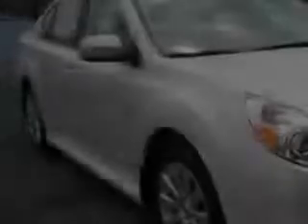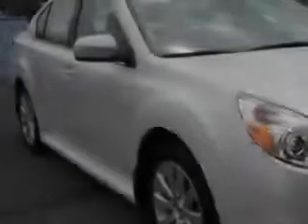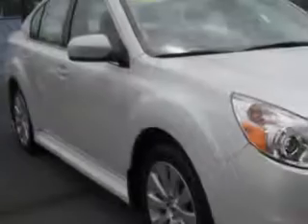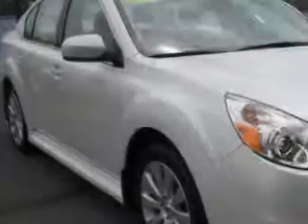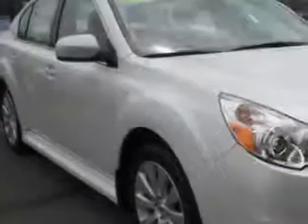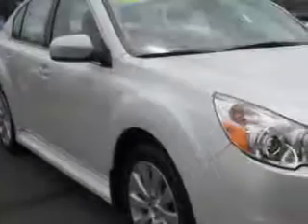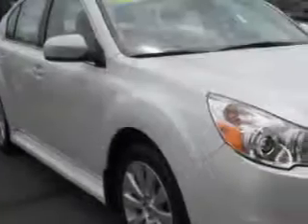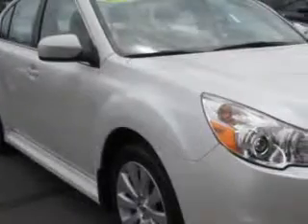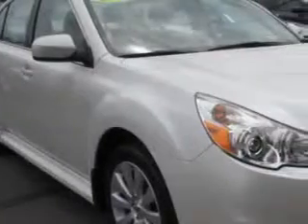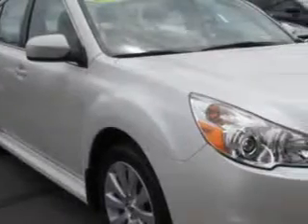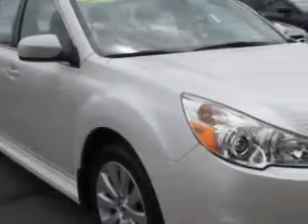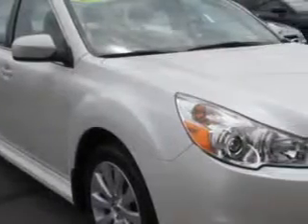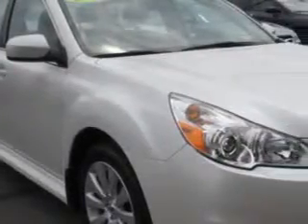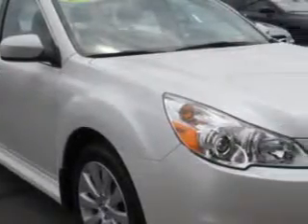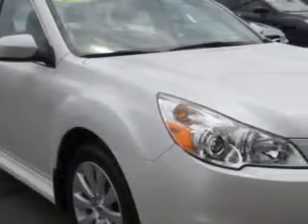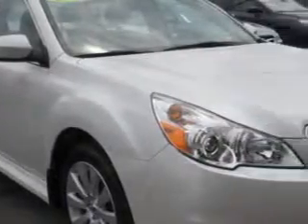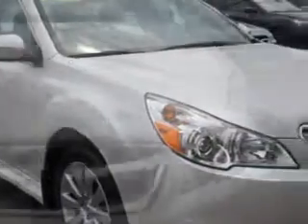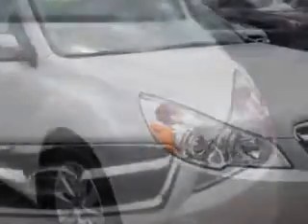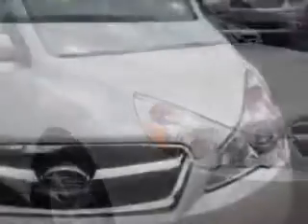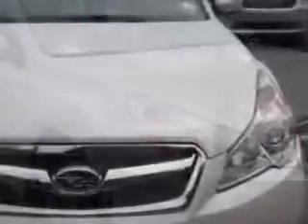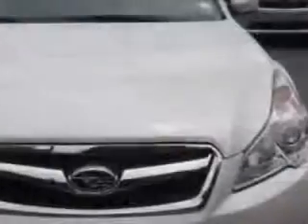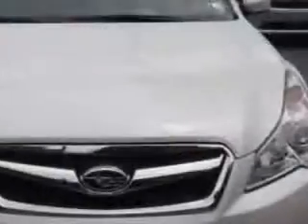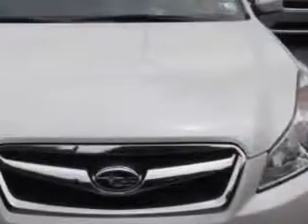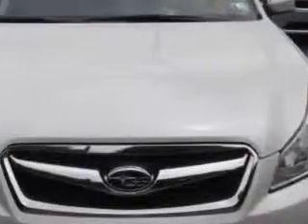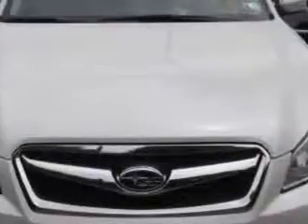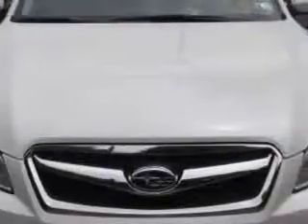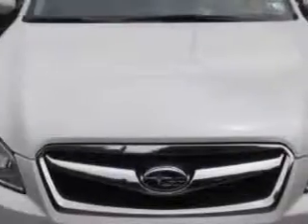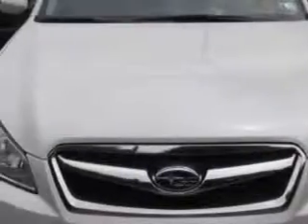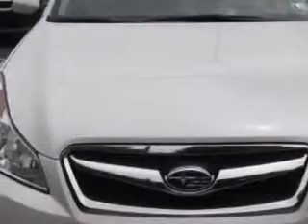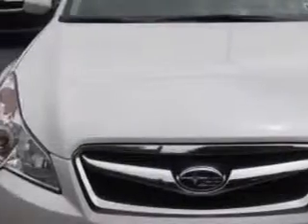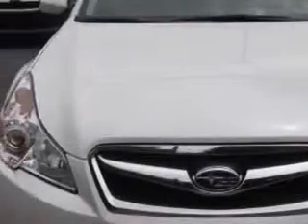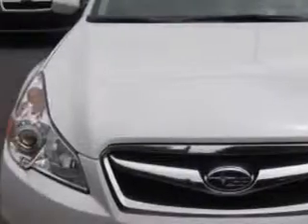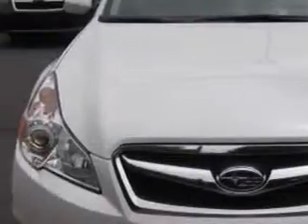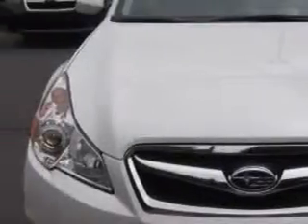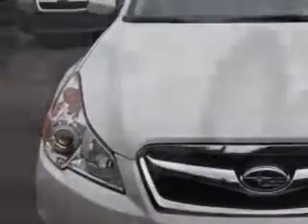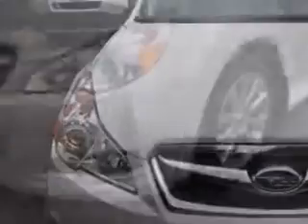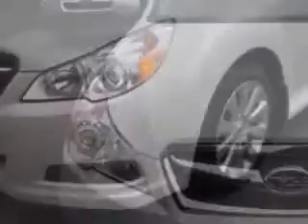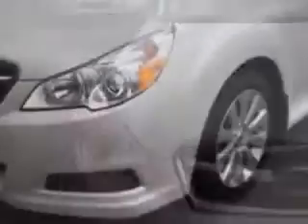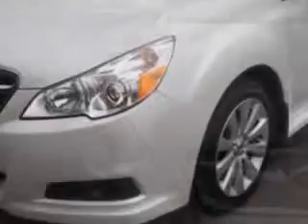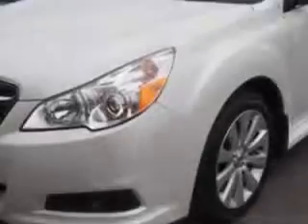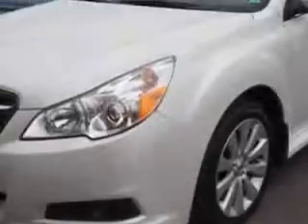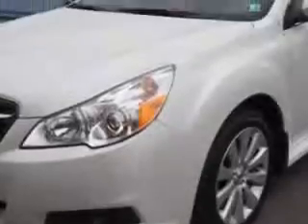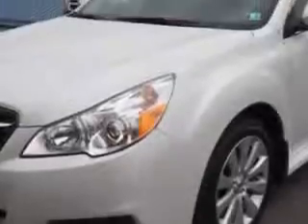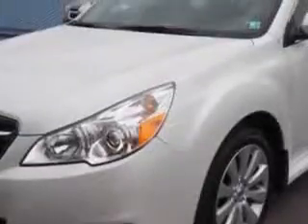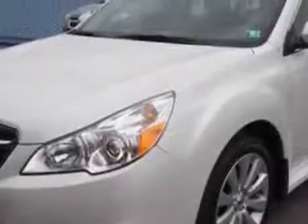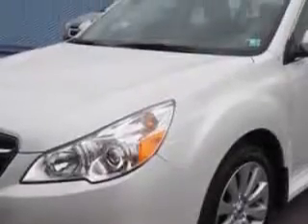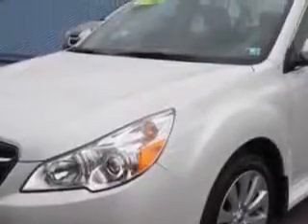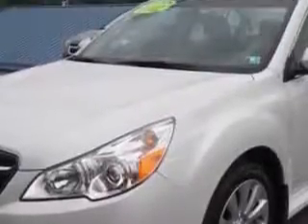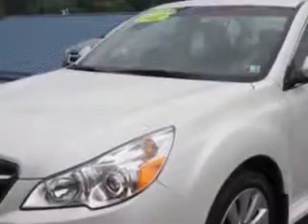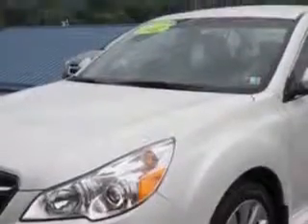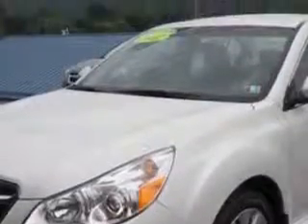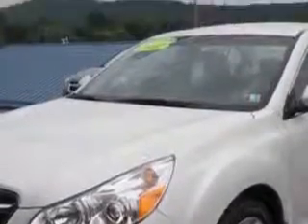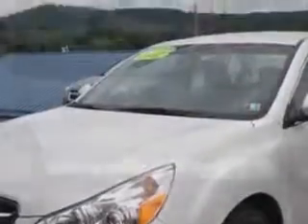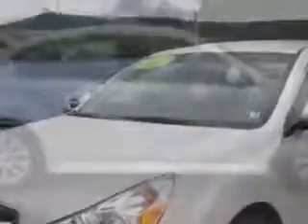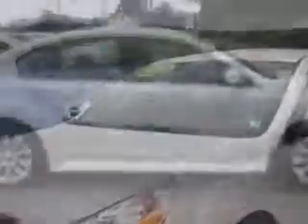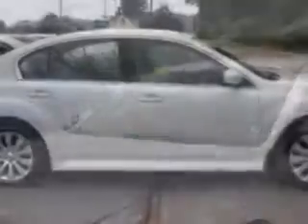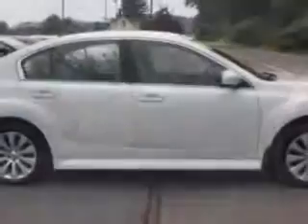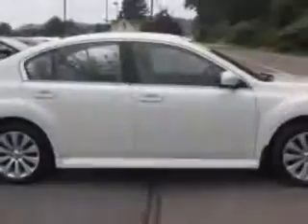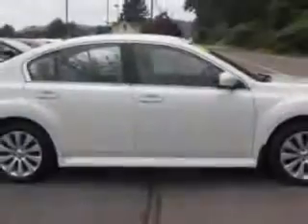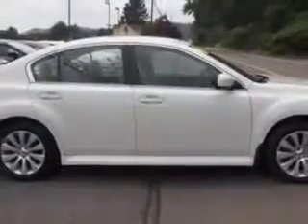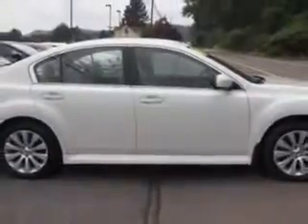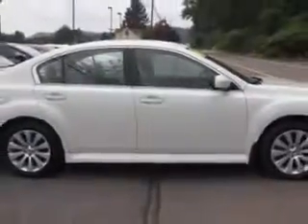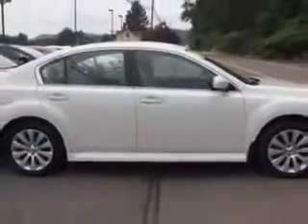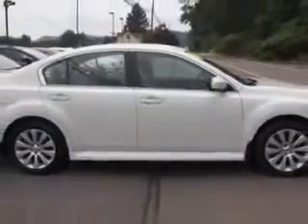You will love this satin white pearl 2012 Subaru Legacy all-wheel drive, equipped with a four-cylinder engine and a continuously variable transmission.